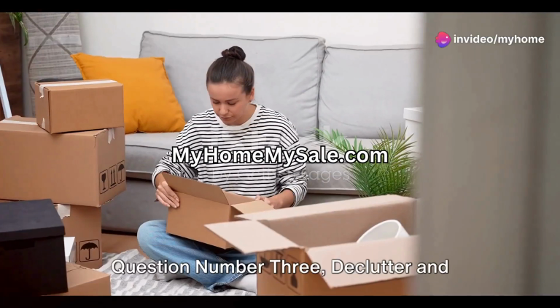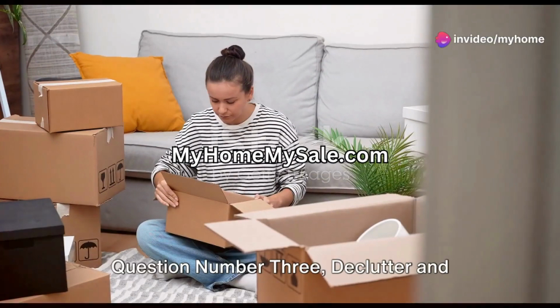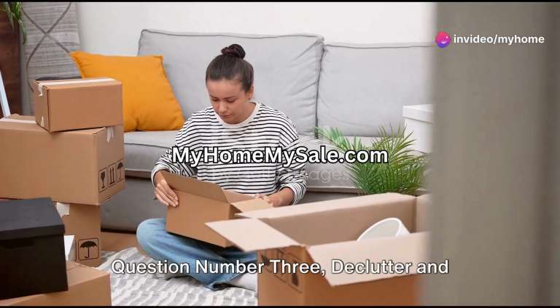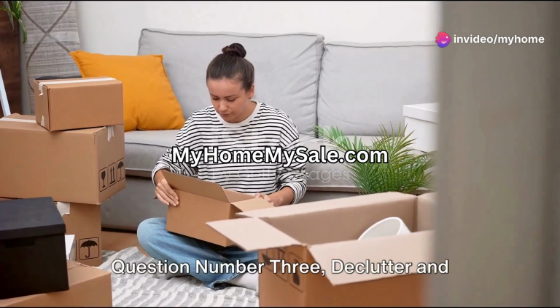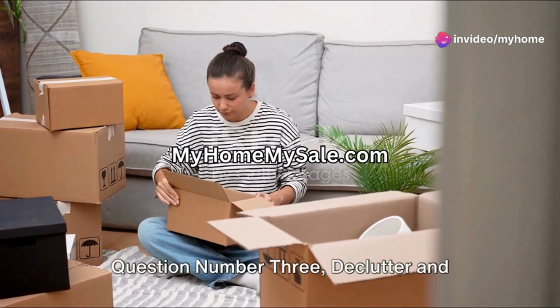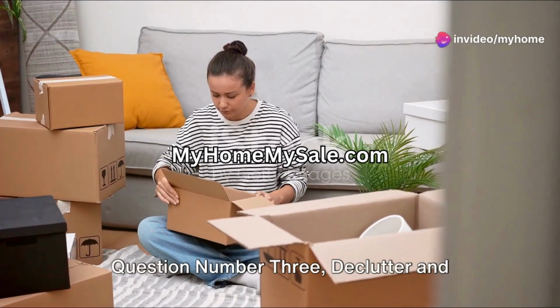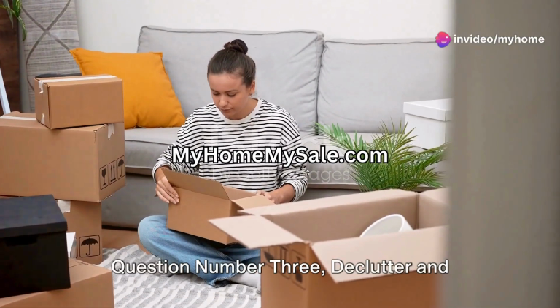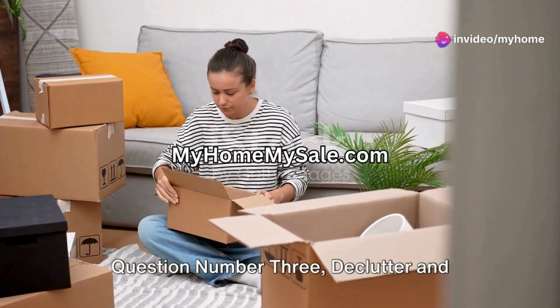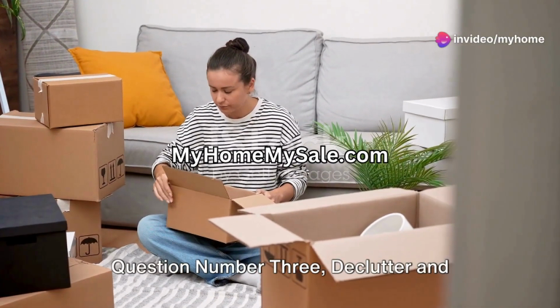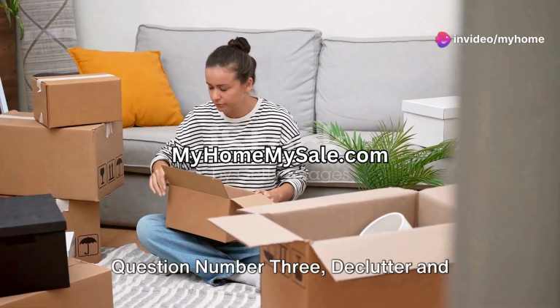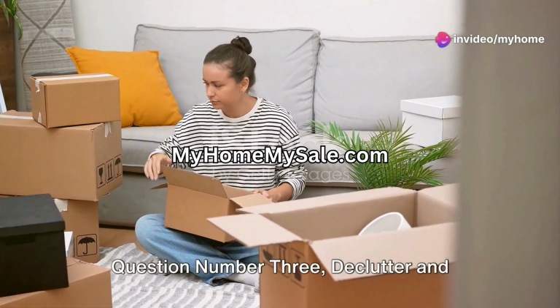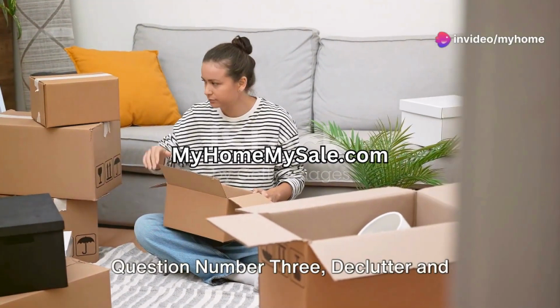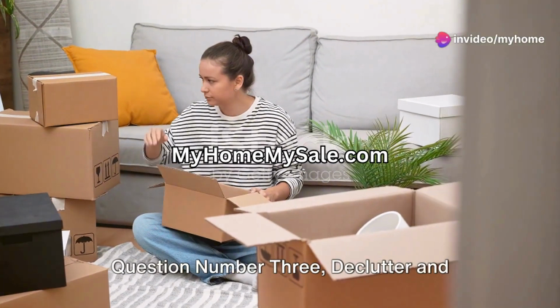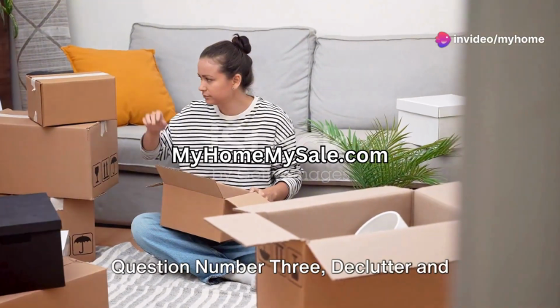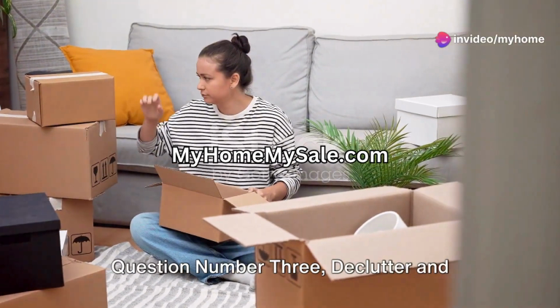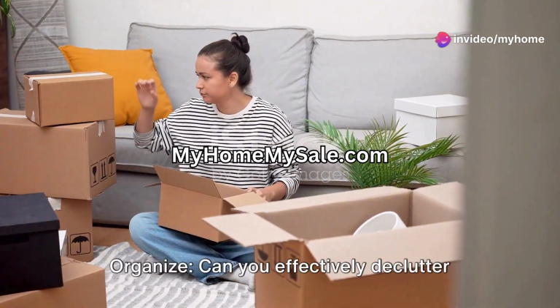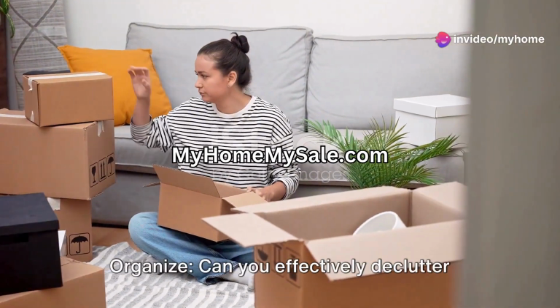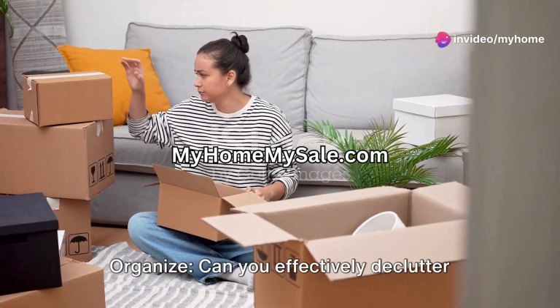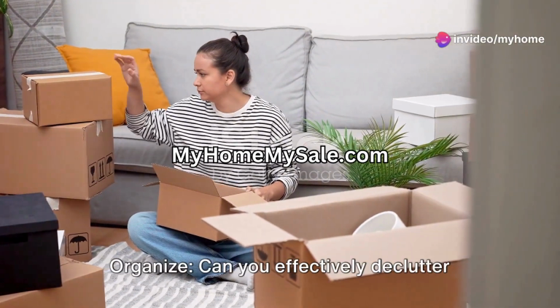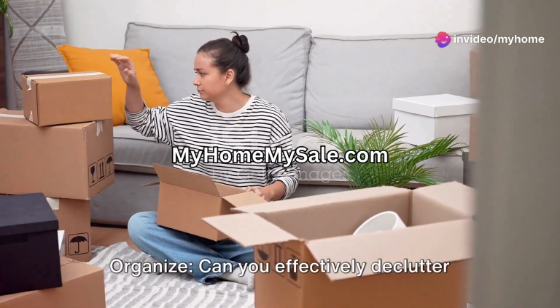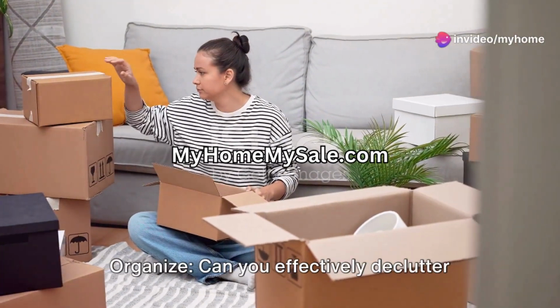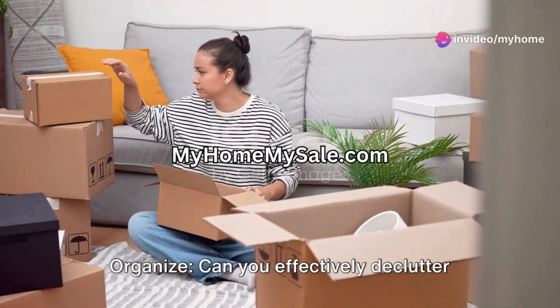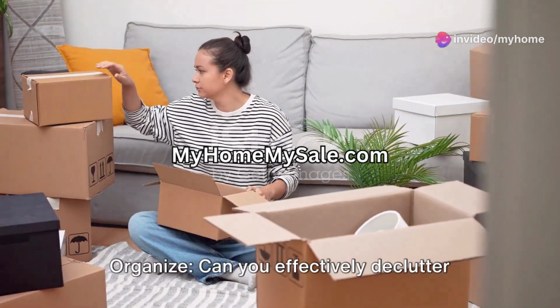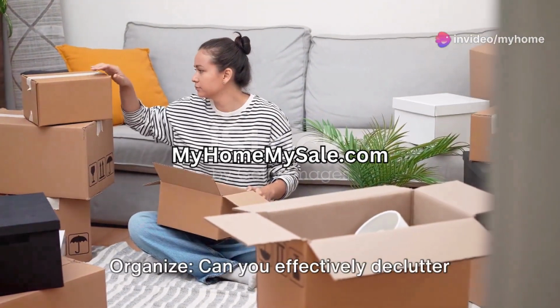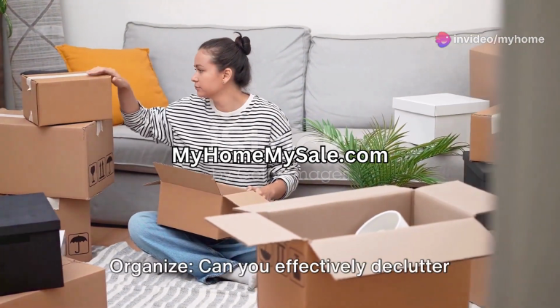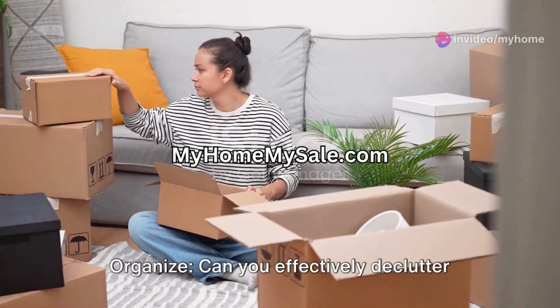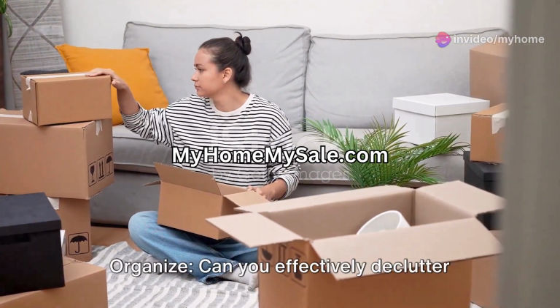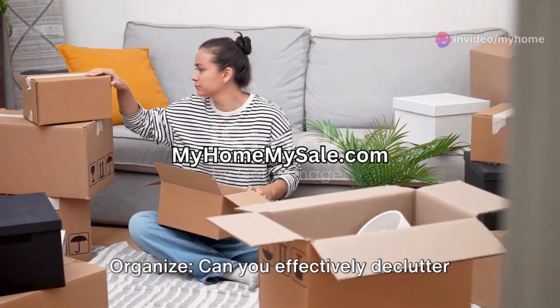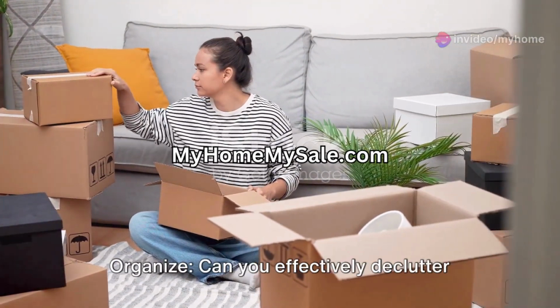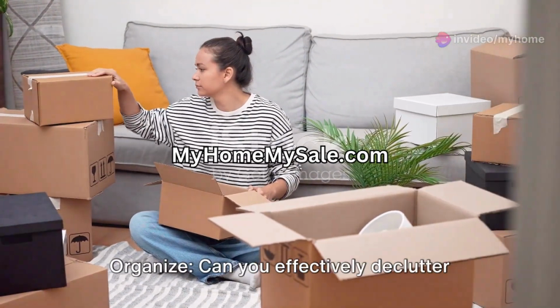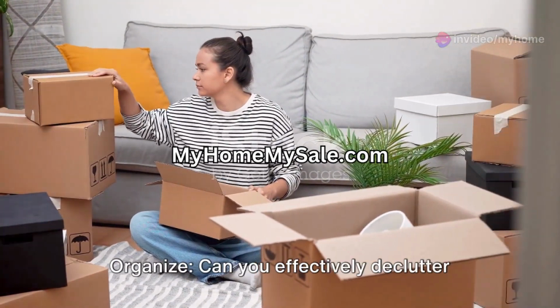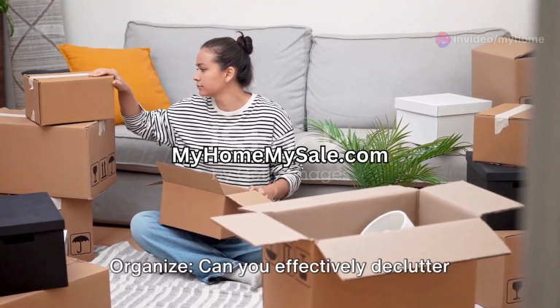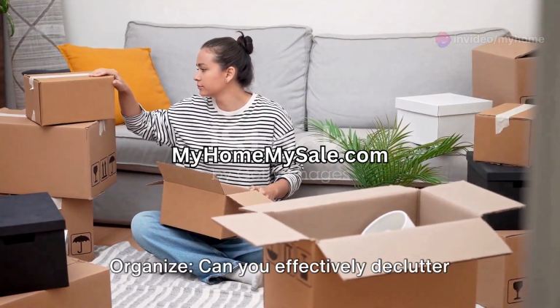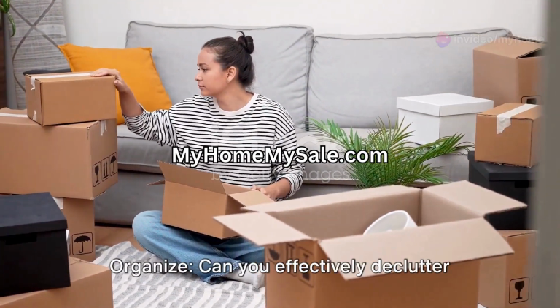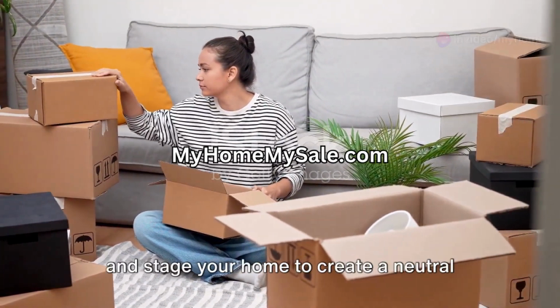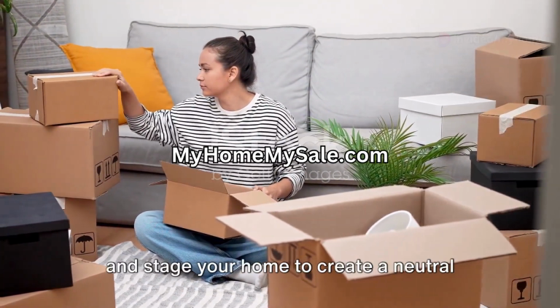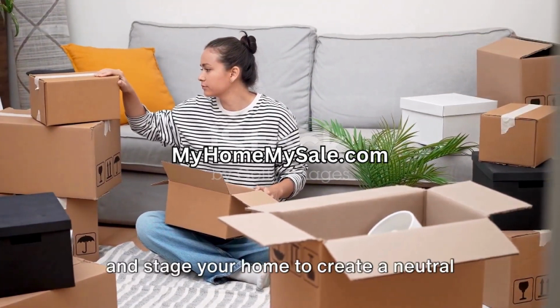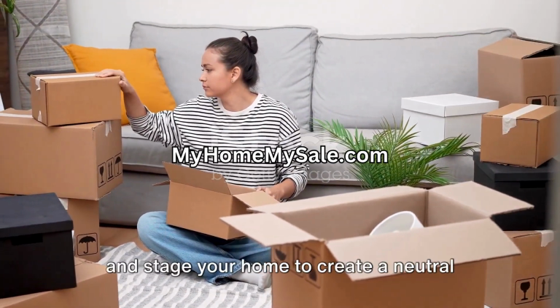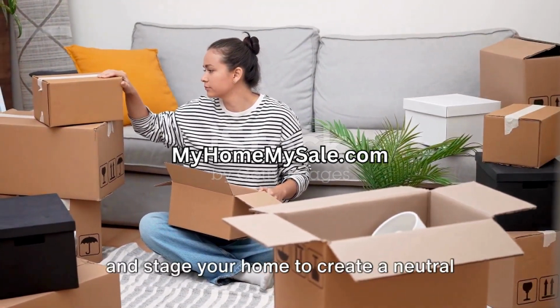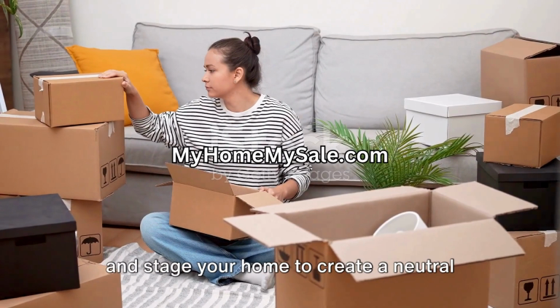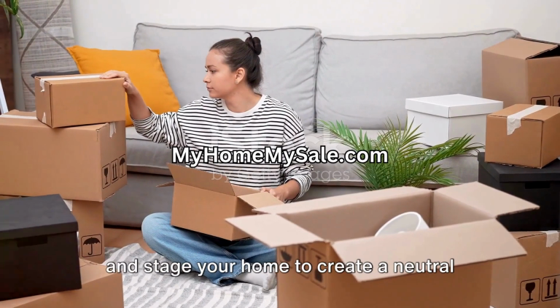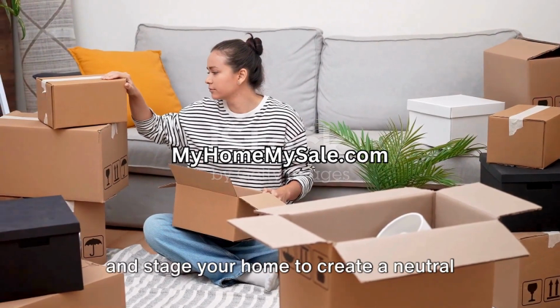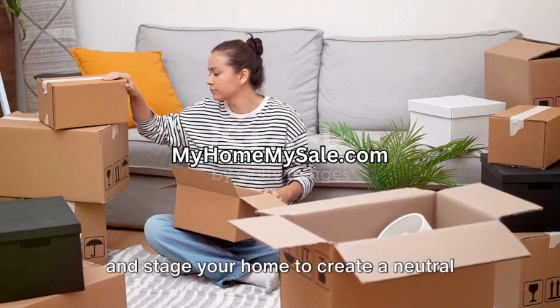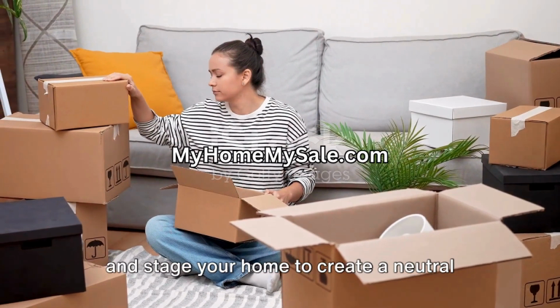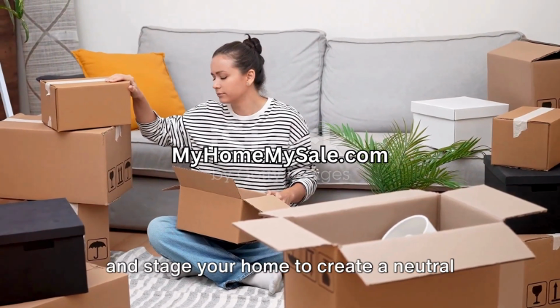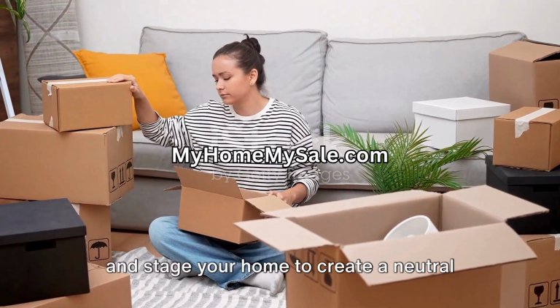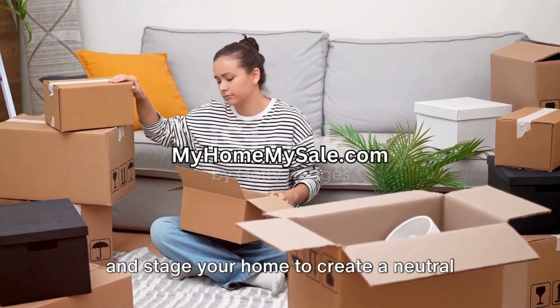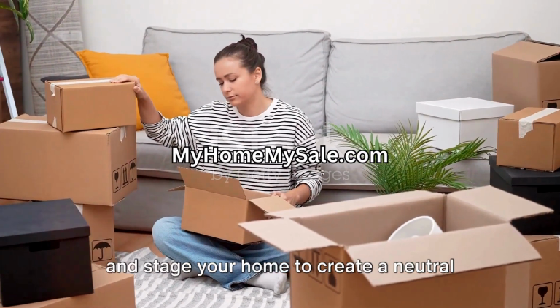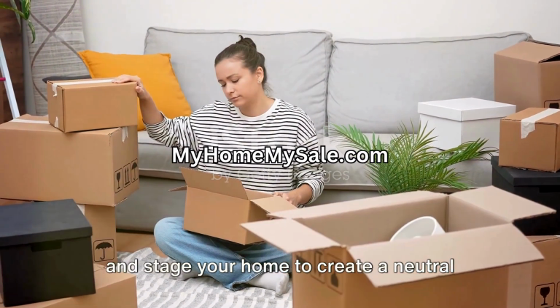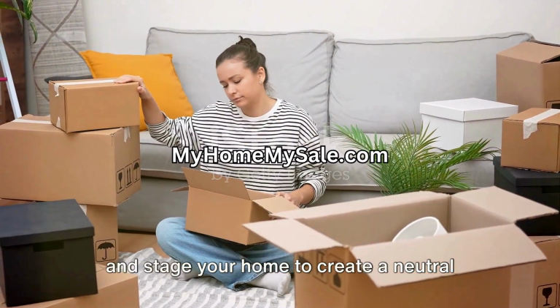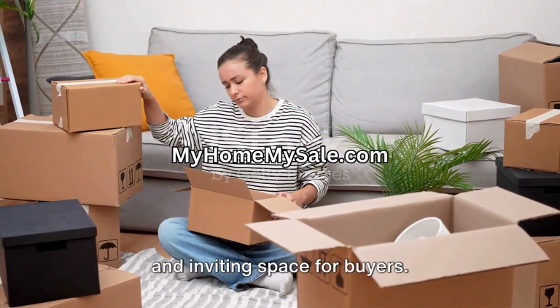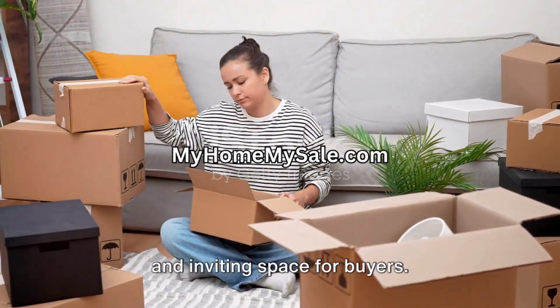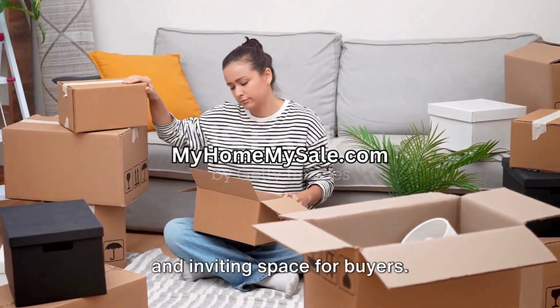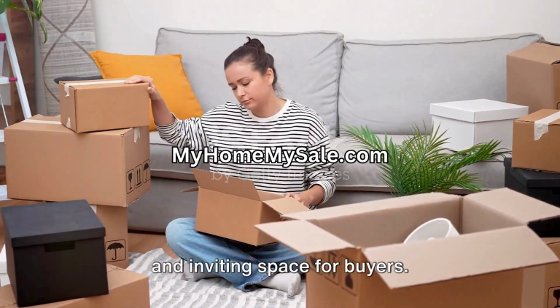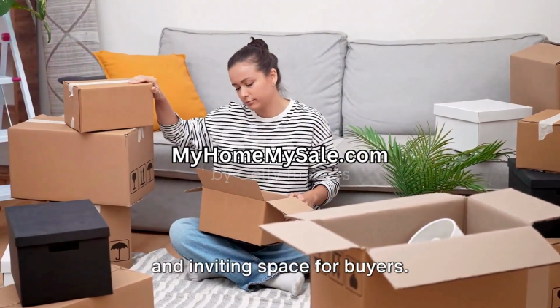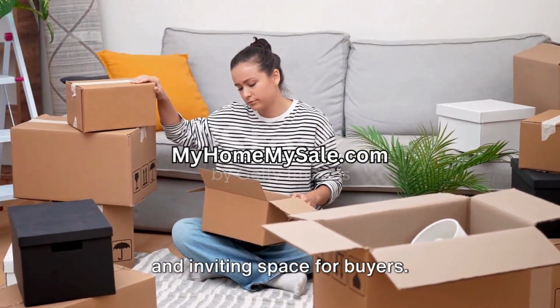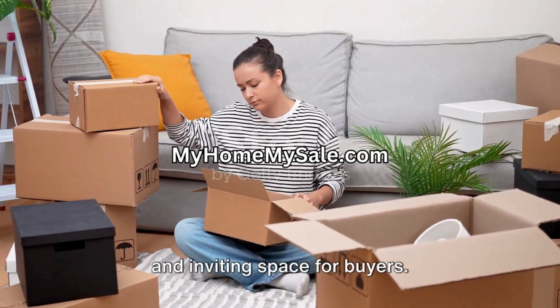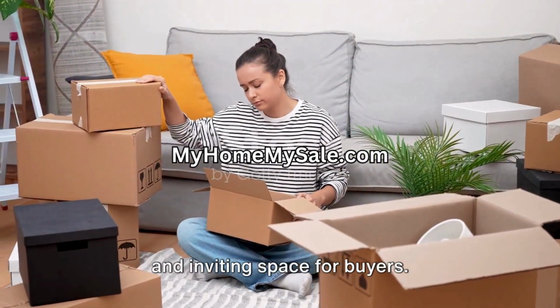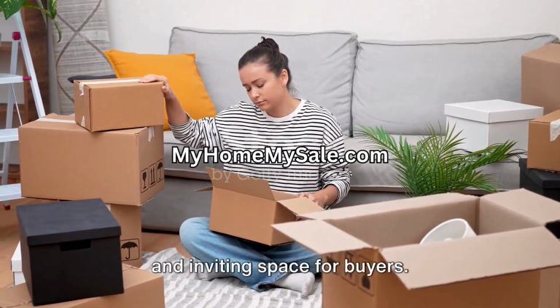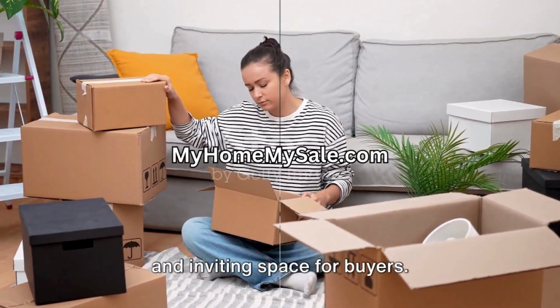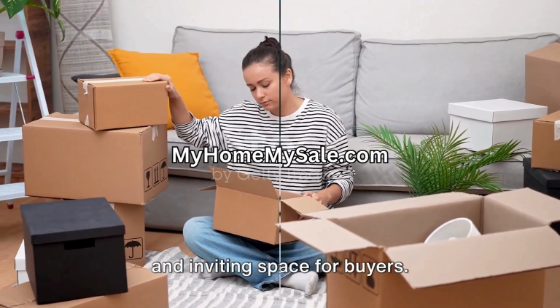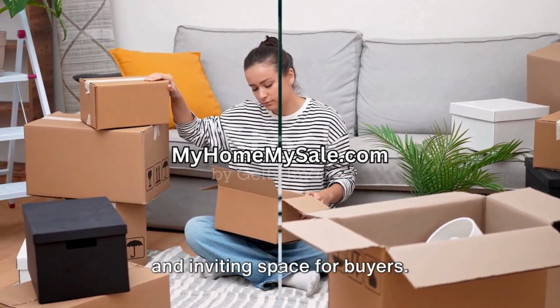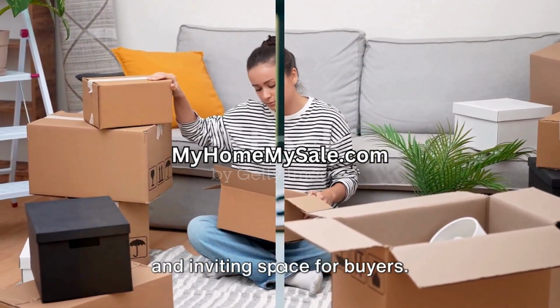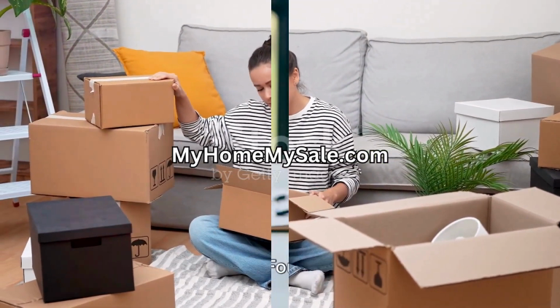Question number three: declutter and organize. Can you effectively declutter and stage your home to create a neutral and inviting space for buyers?